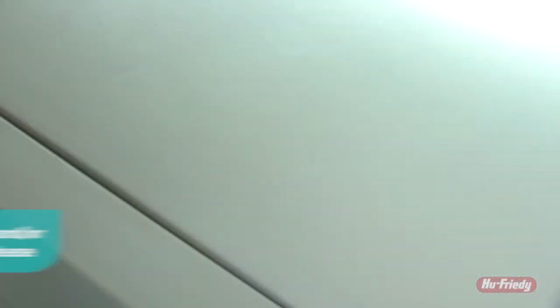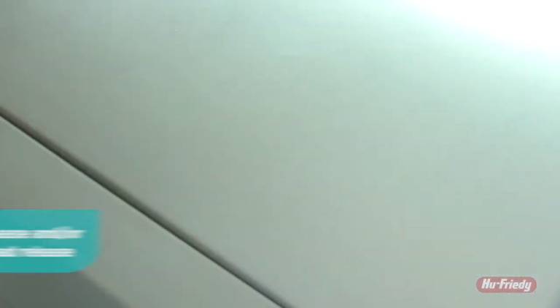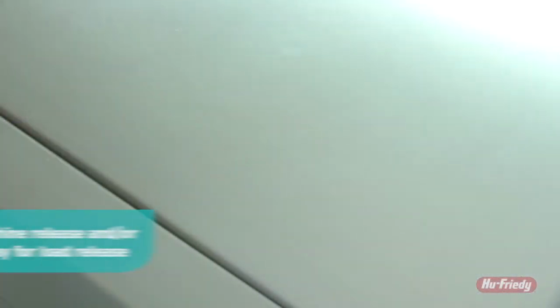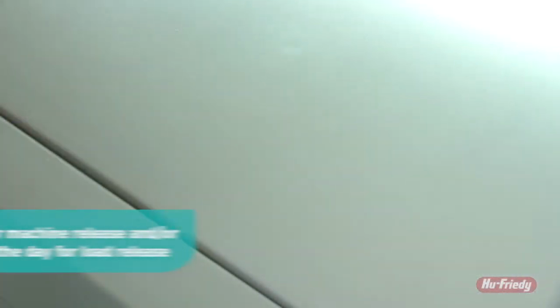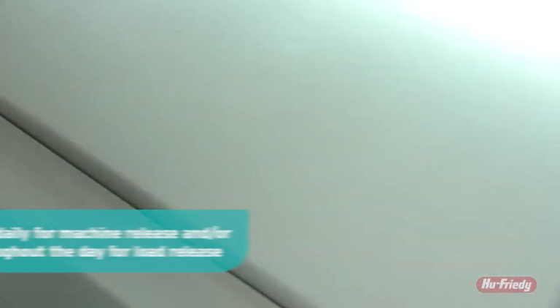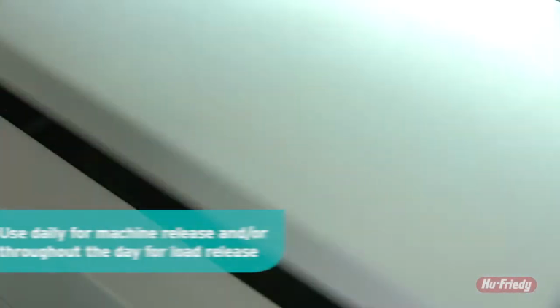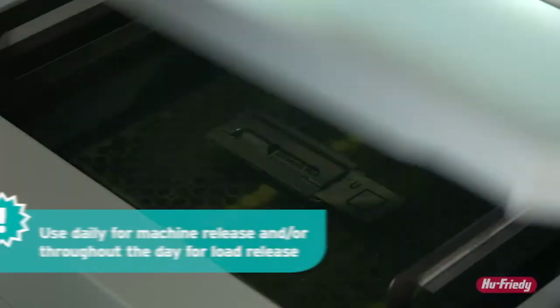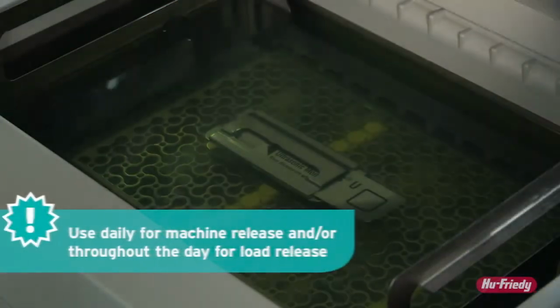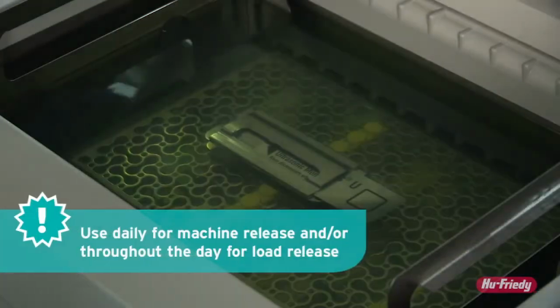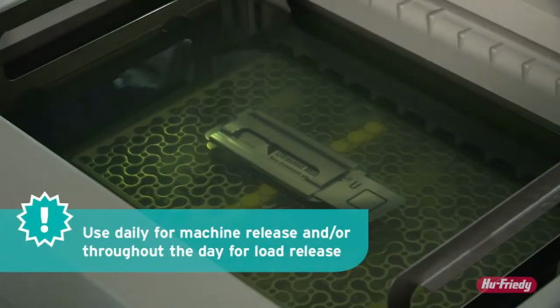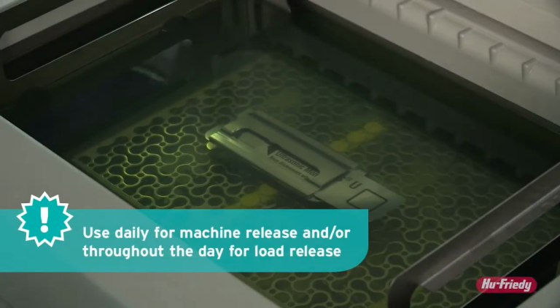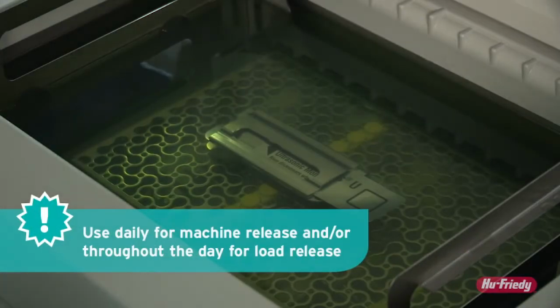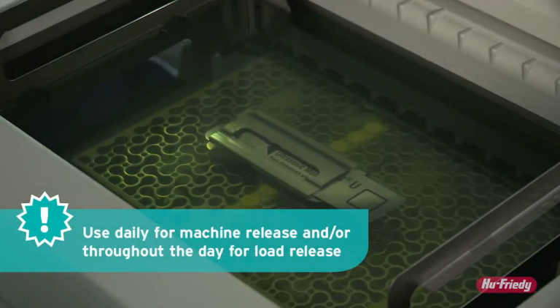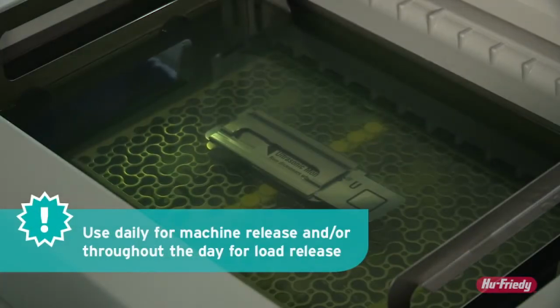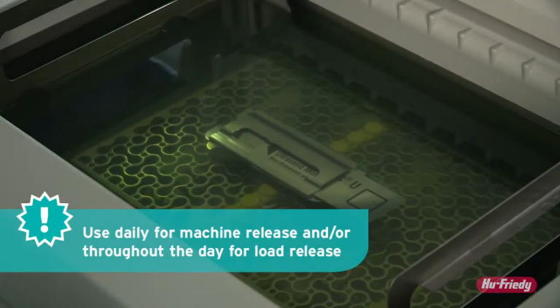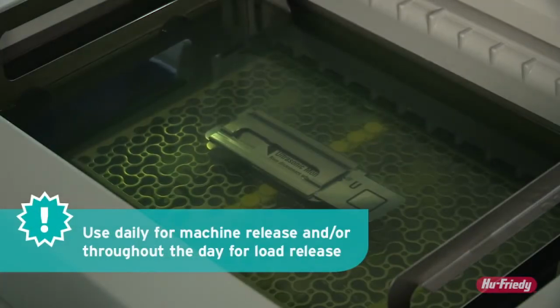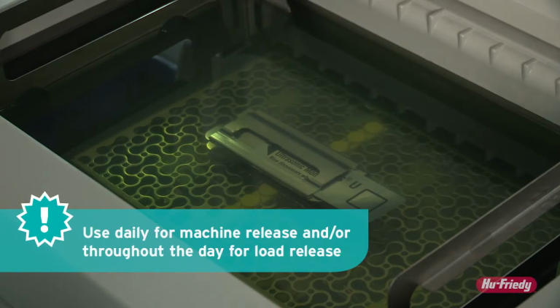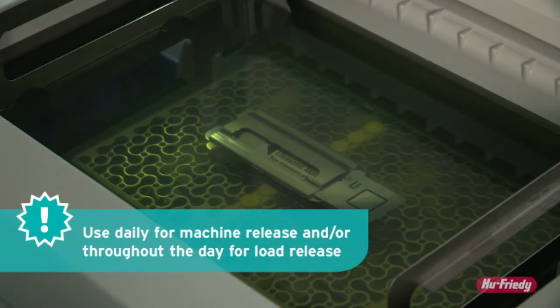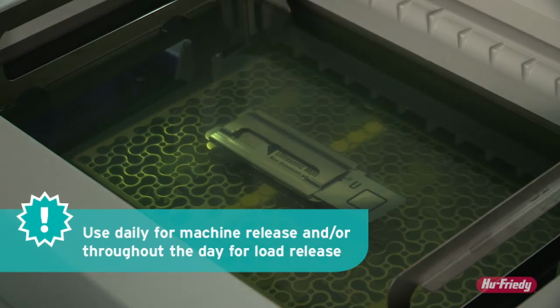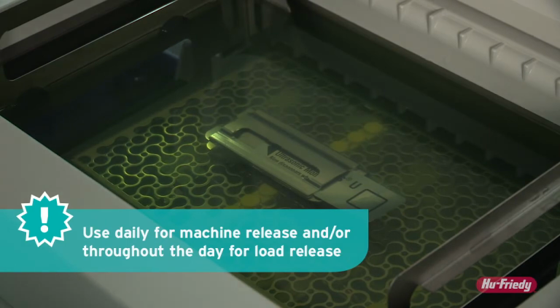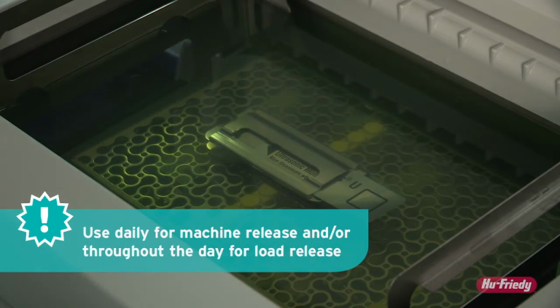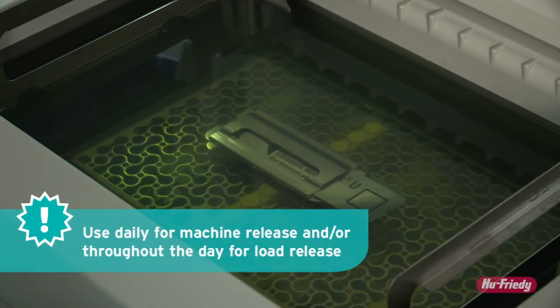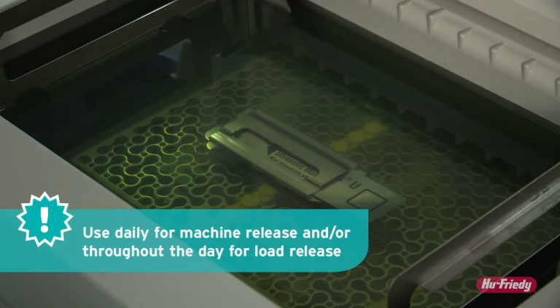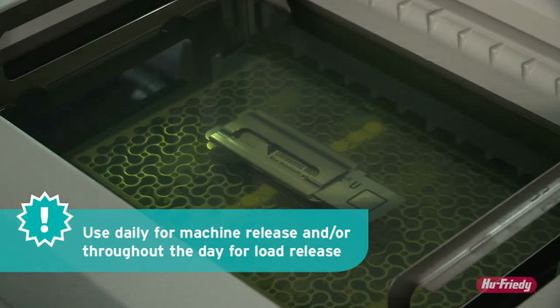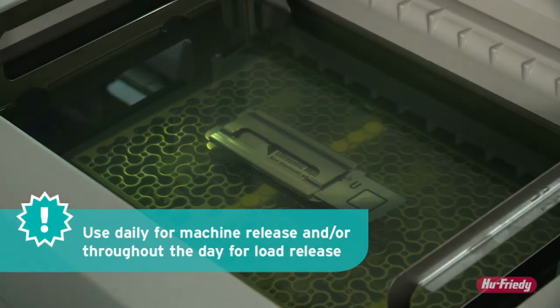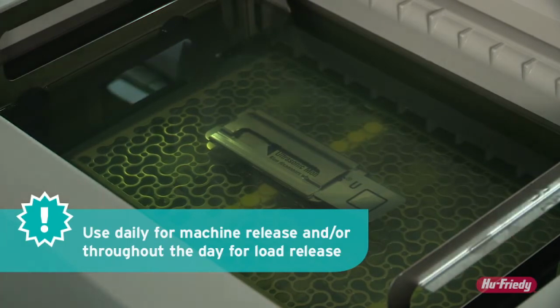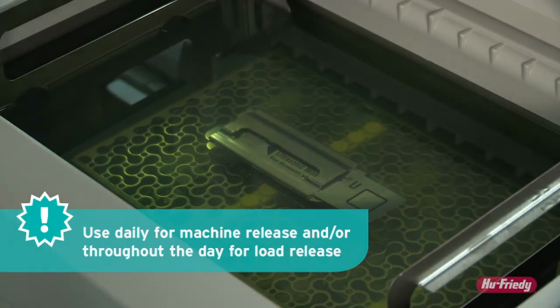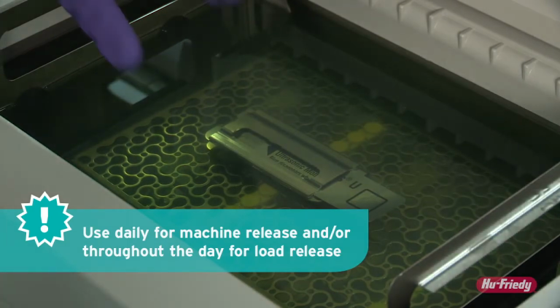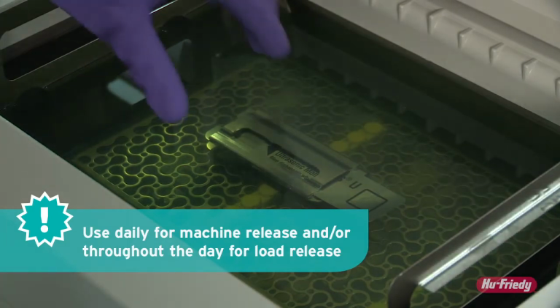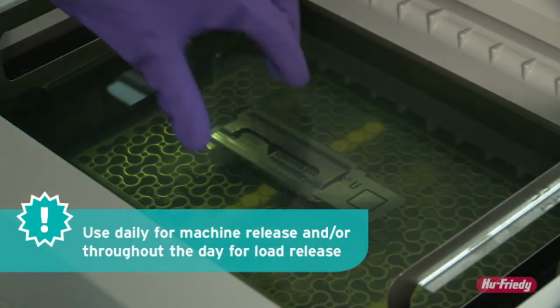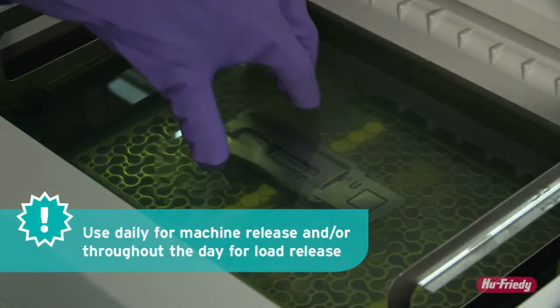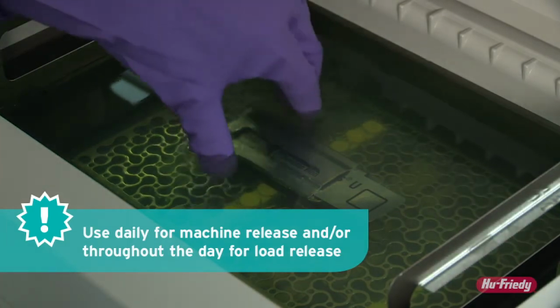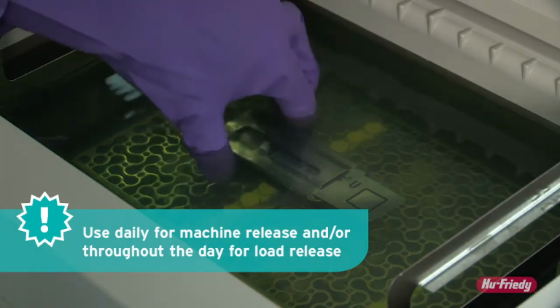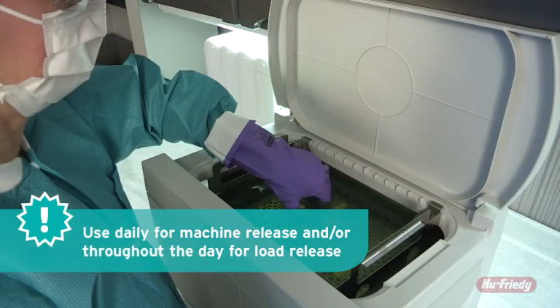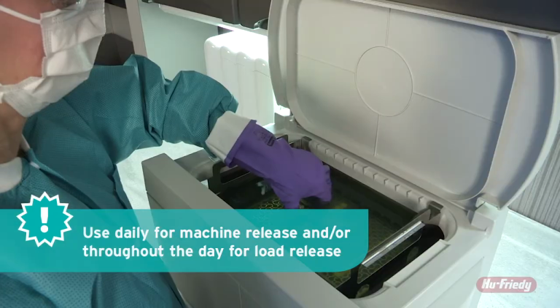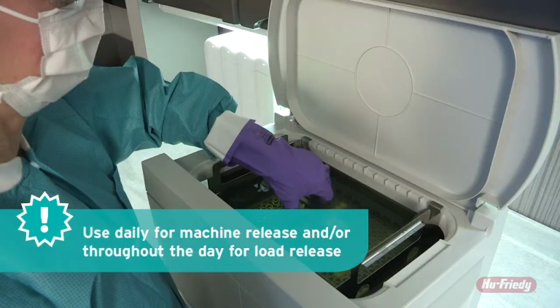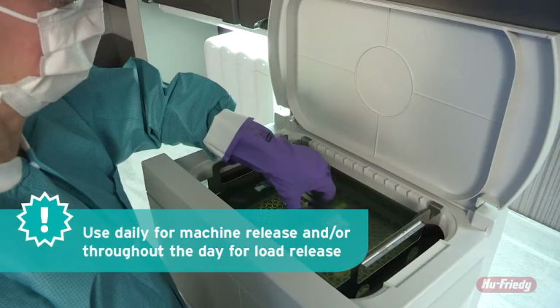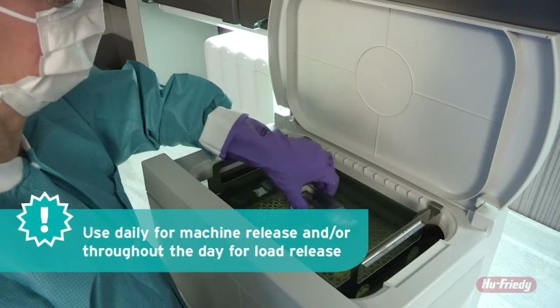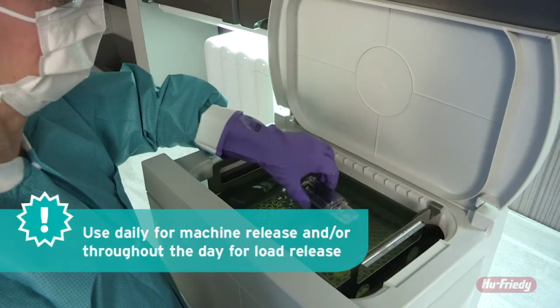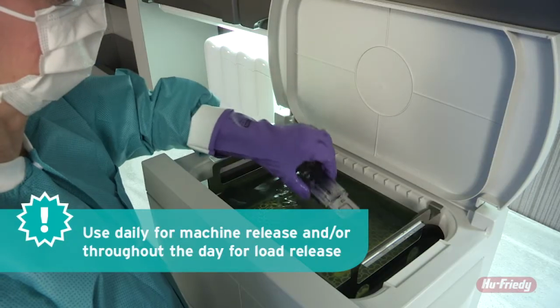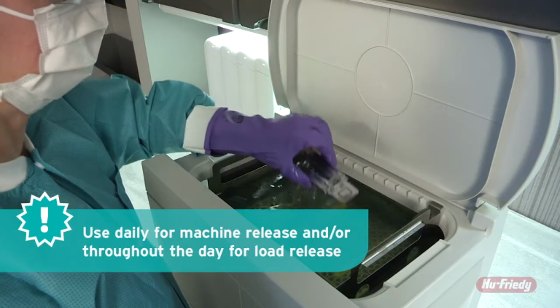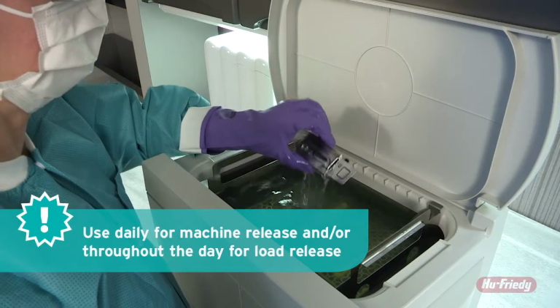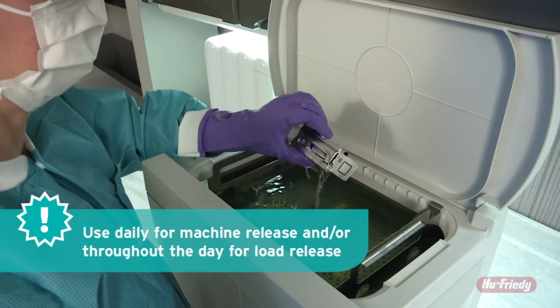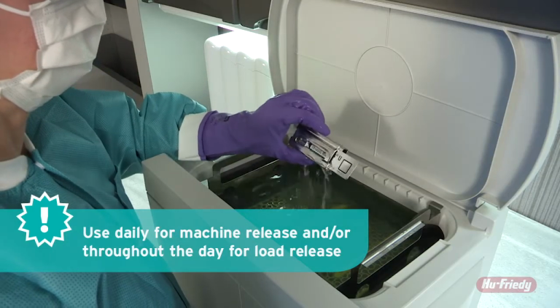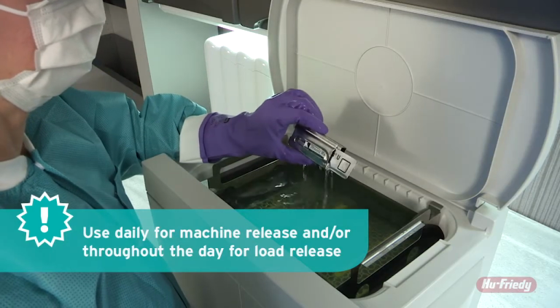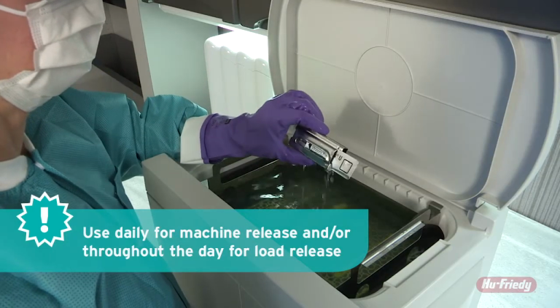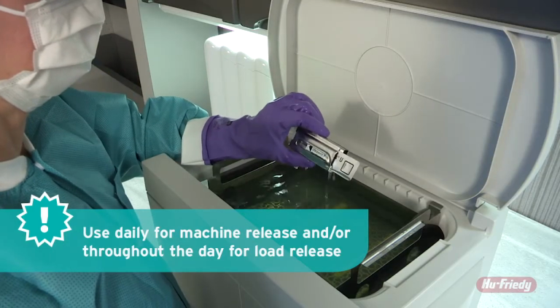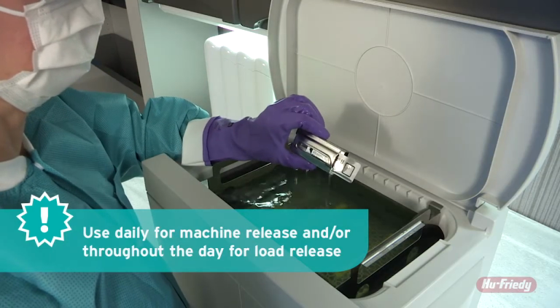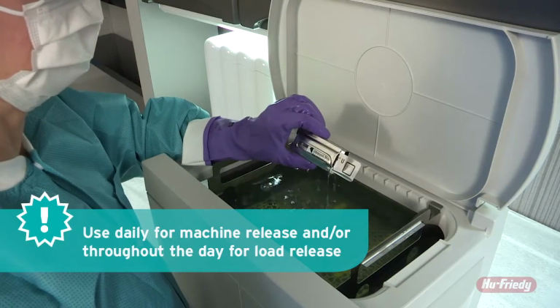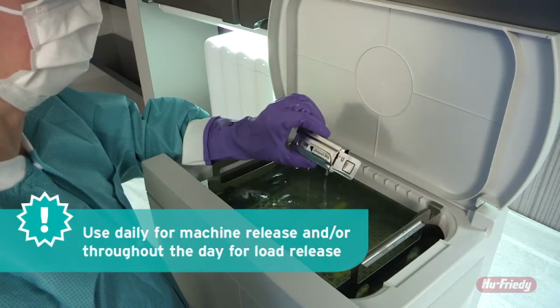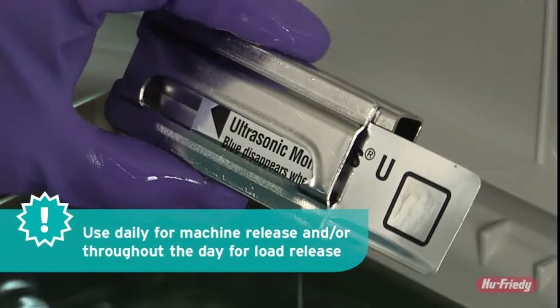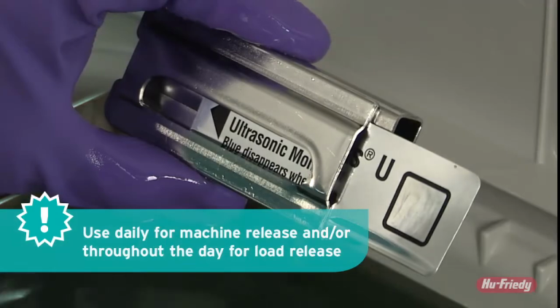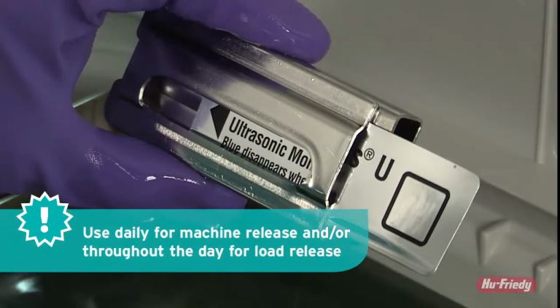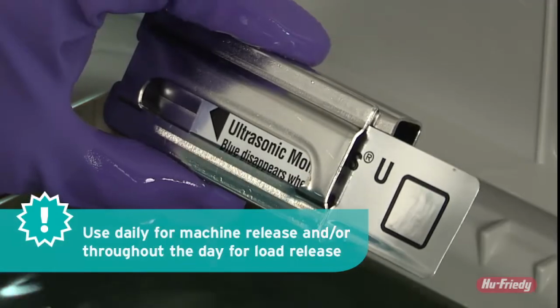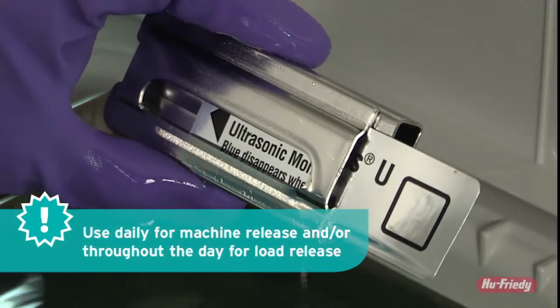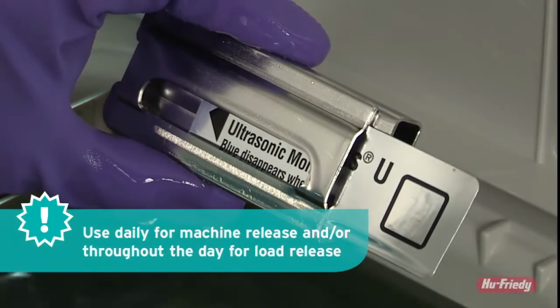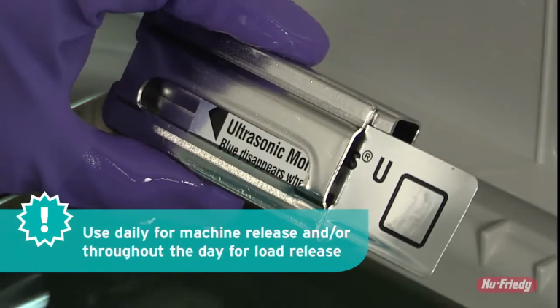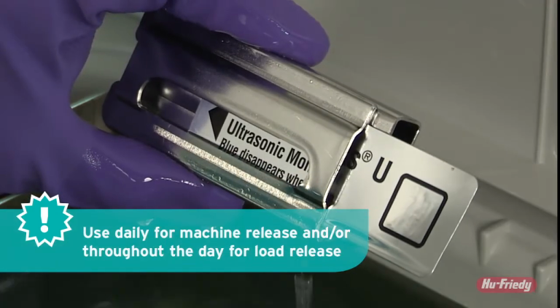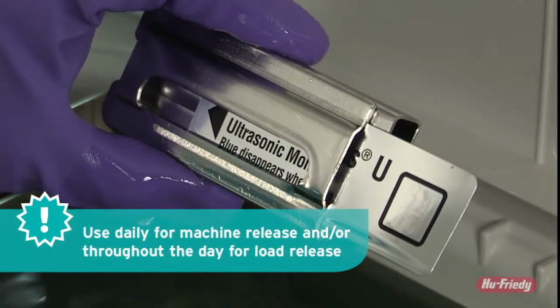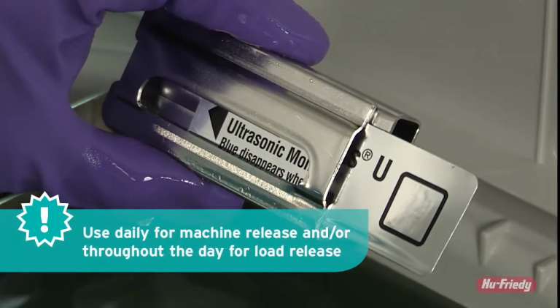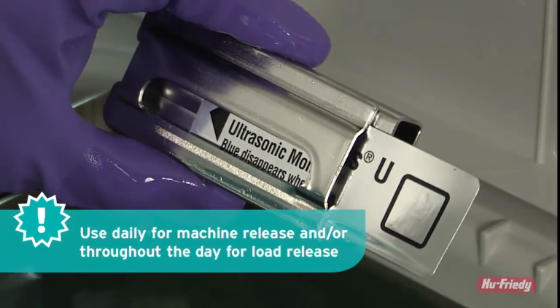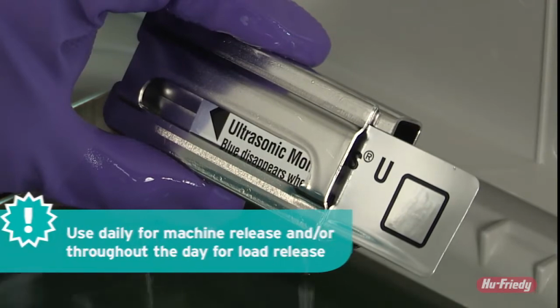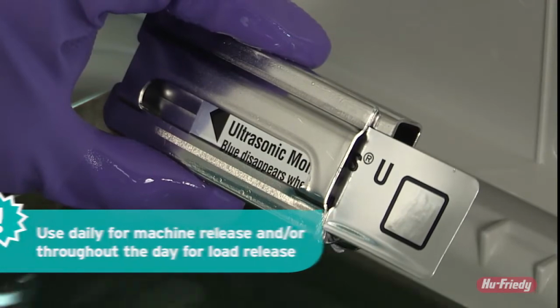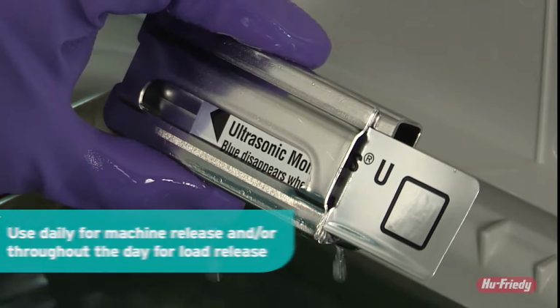Allow the cycle to complete, remove the holder from the ultrasonic cleaner, and observe the color of the indicator that shows the removal of the test material.